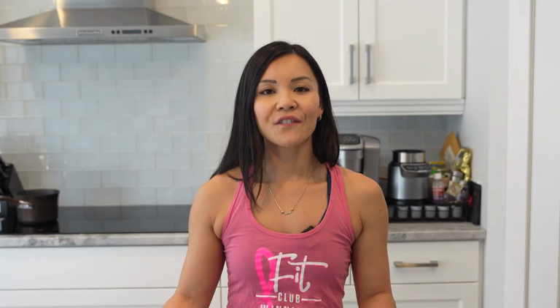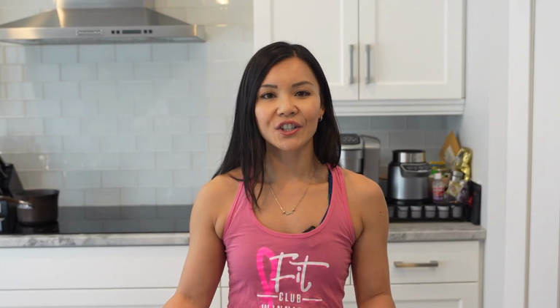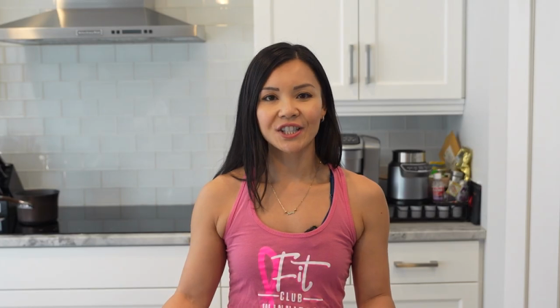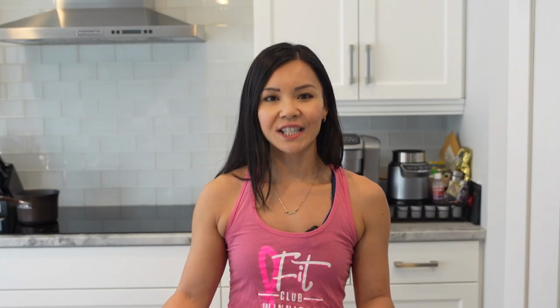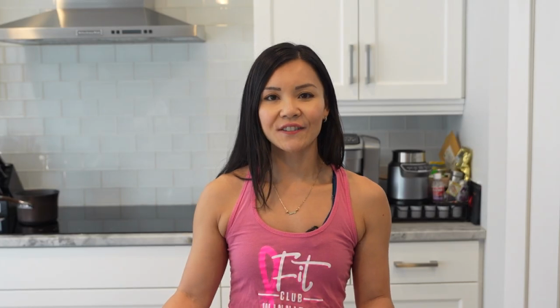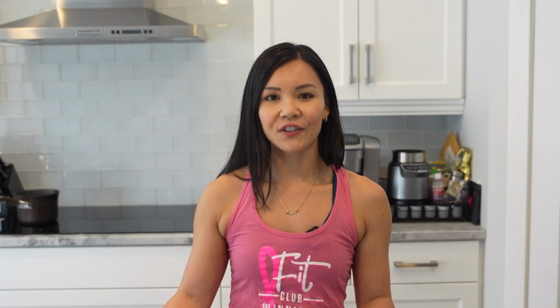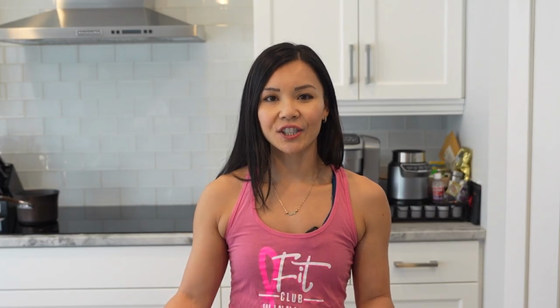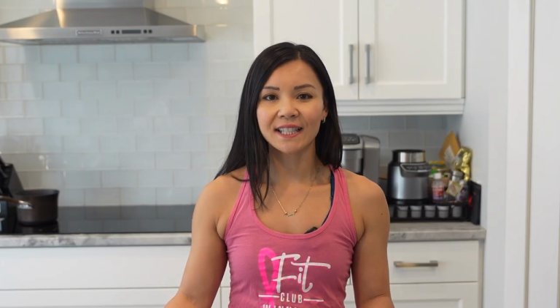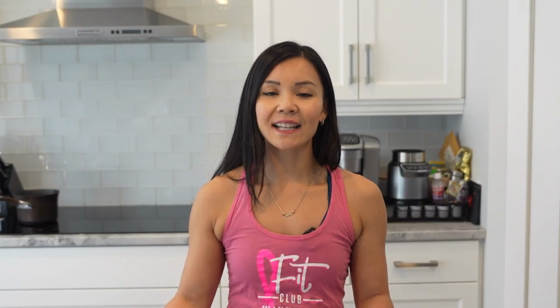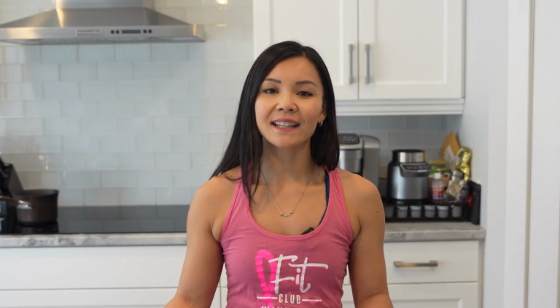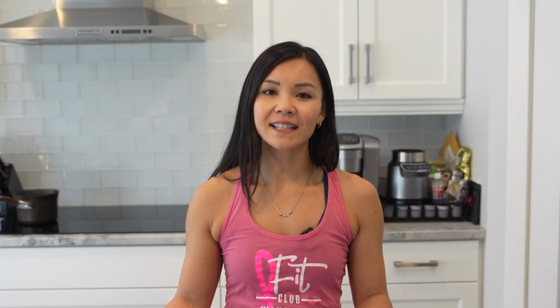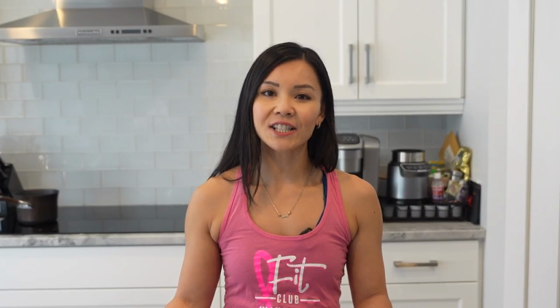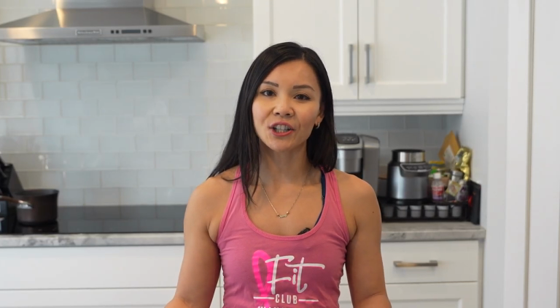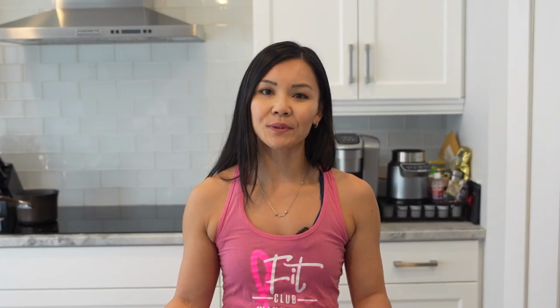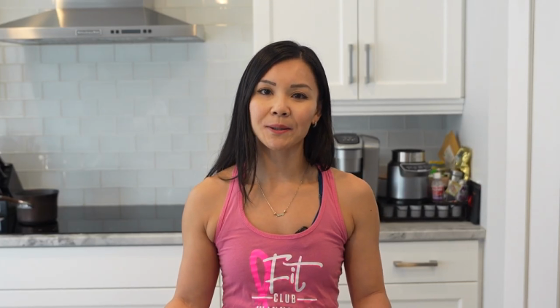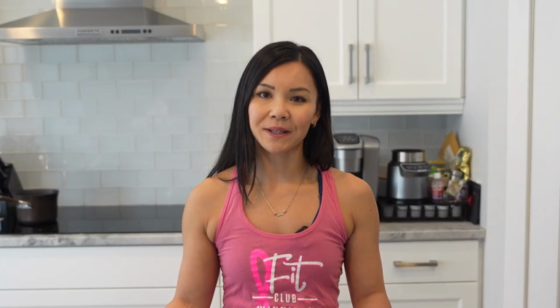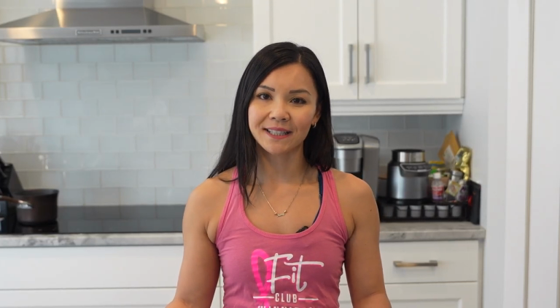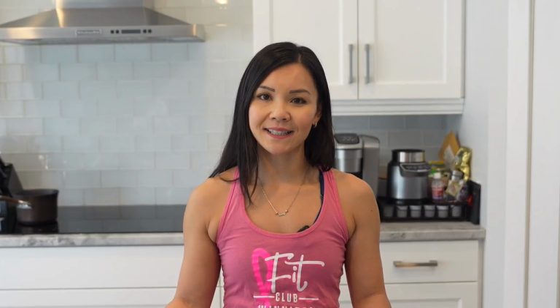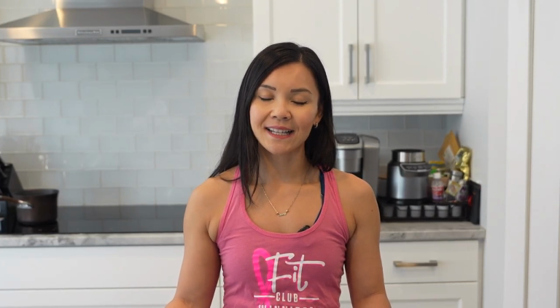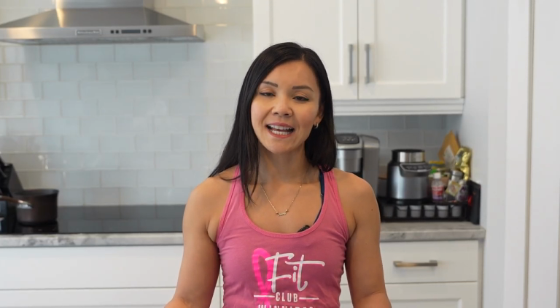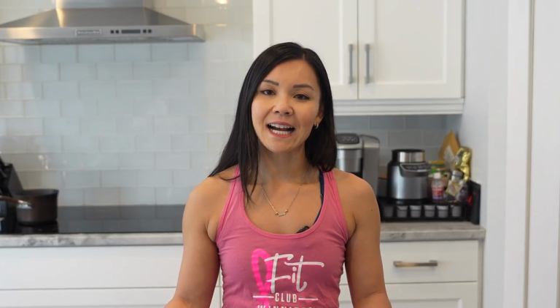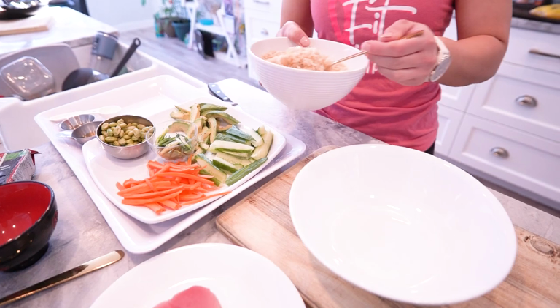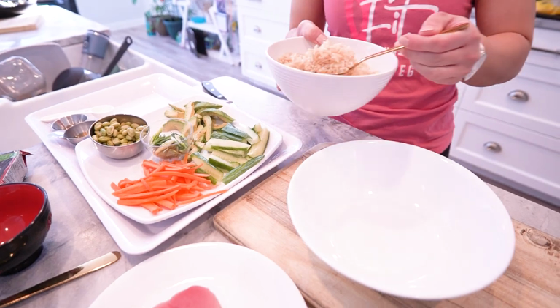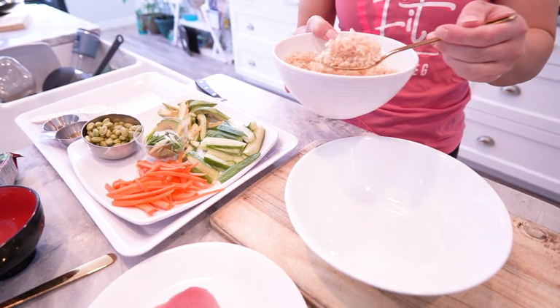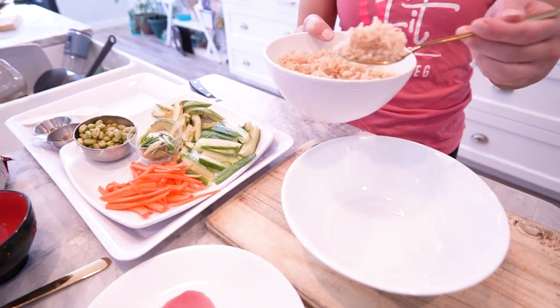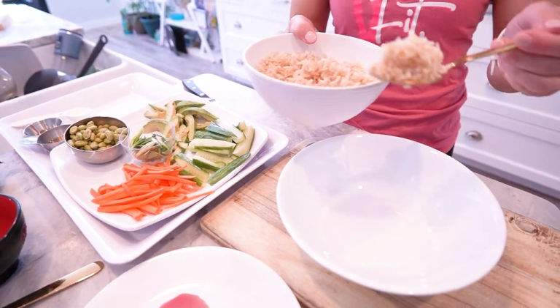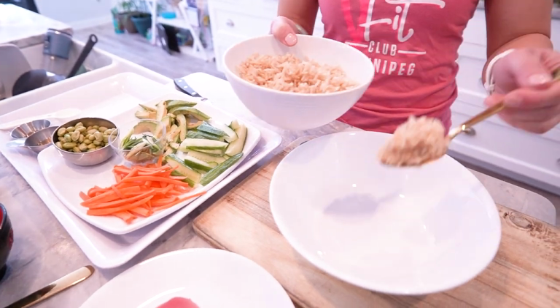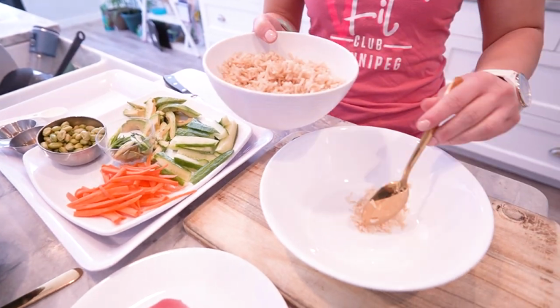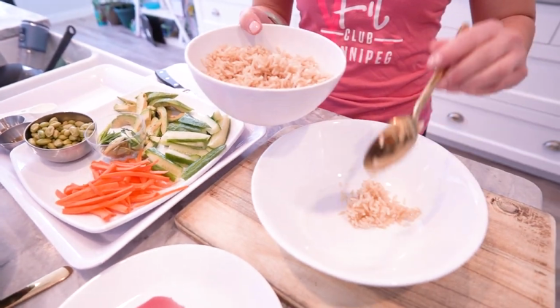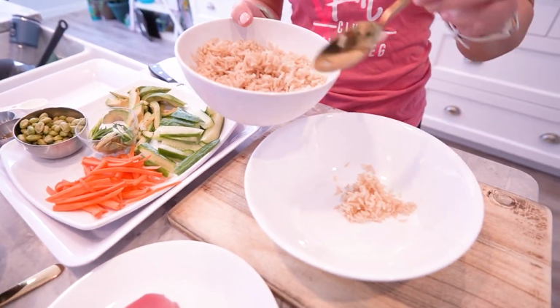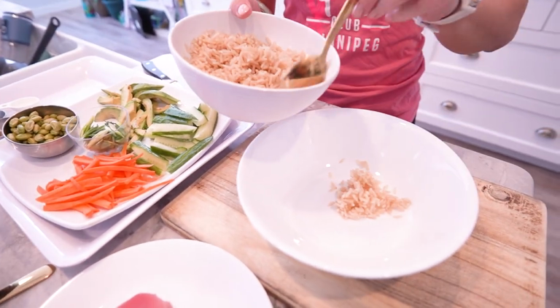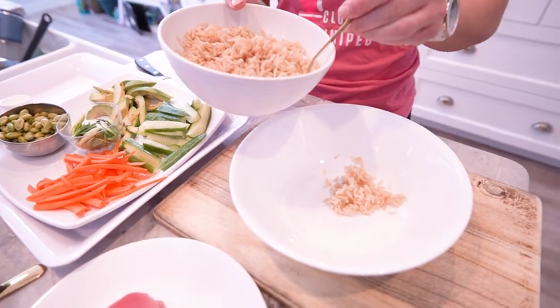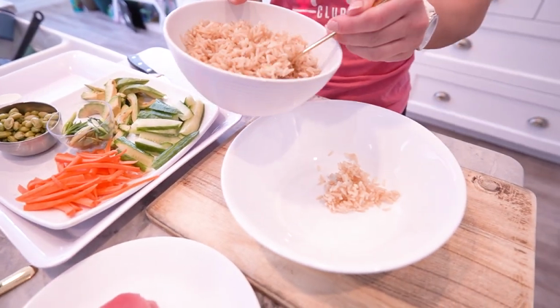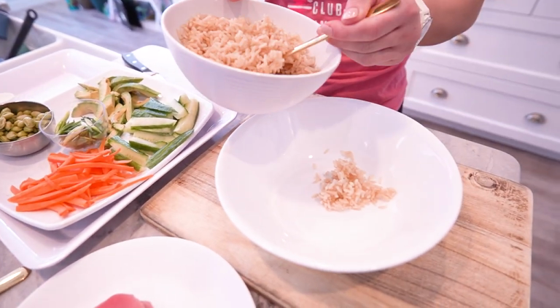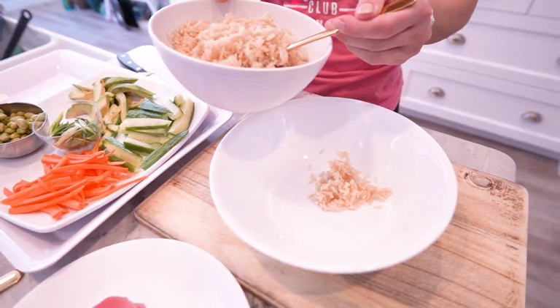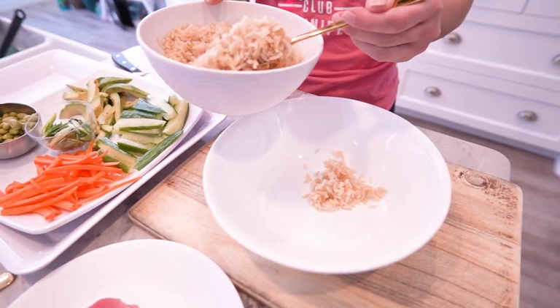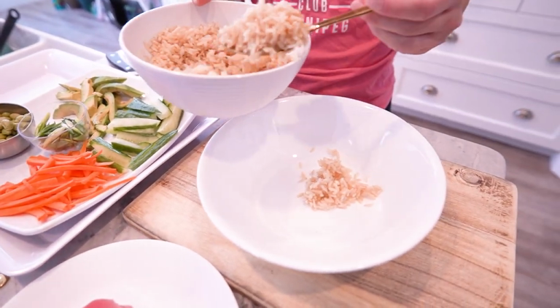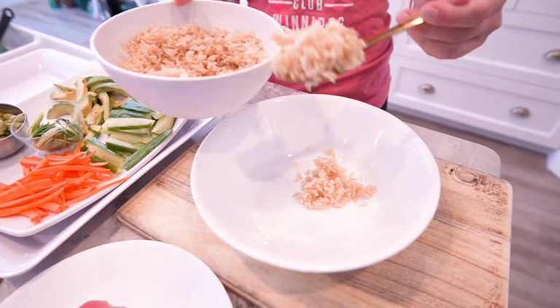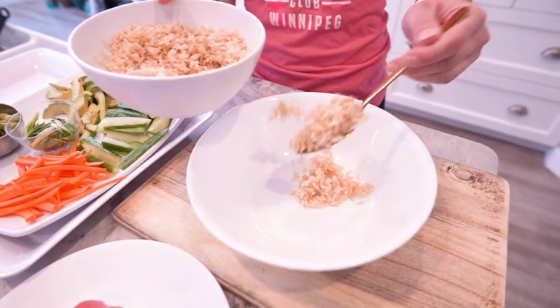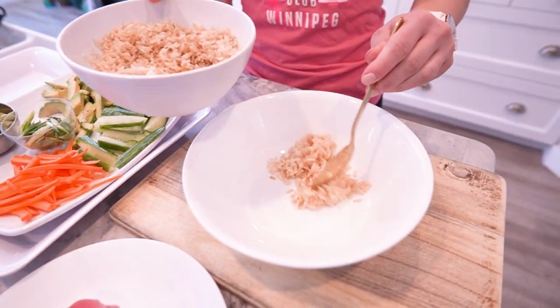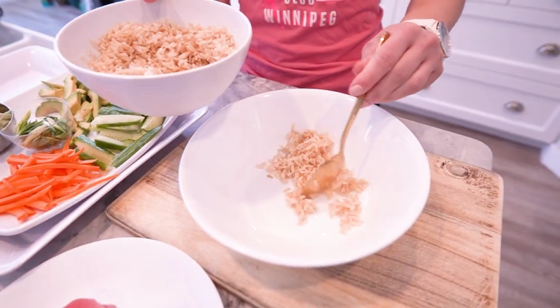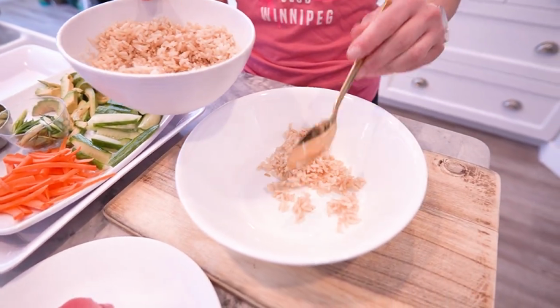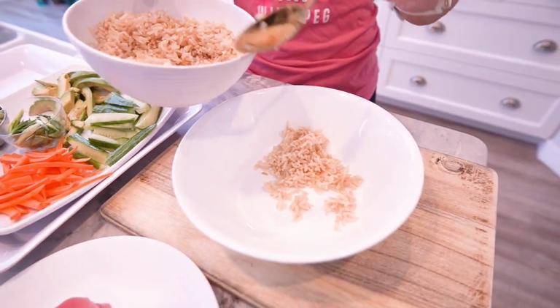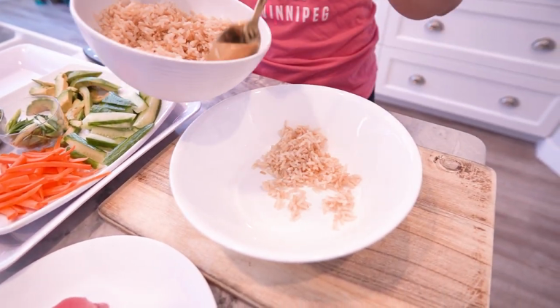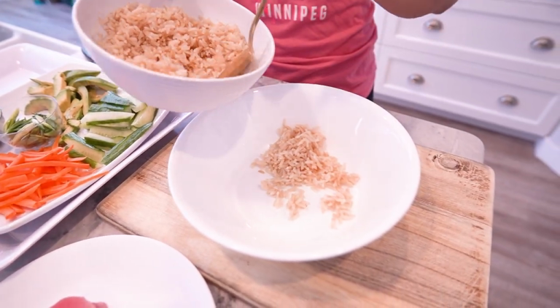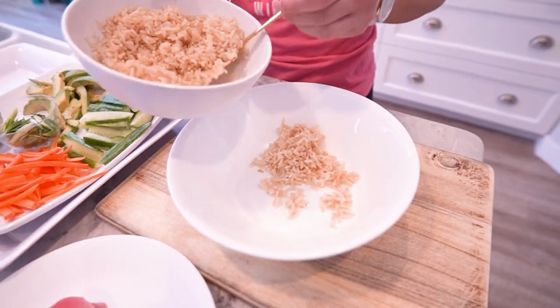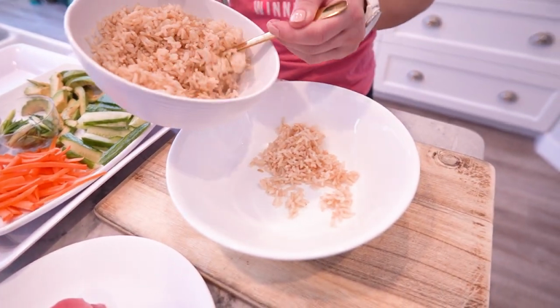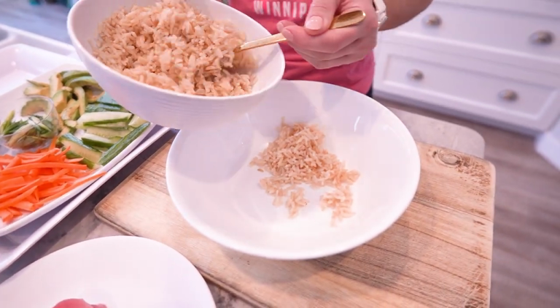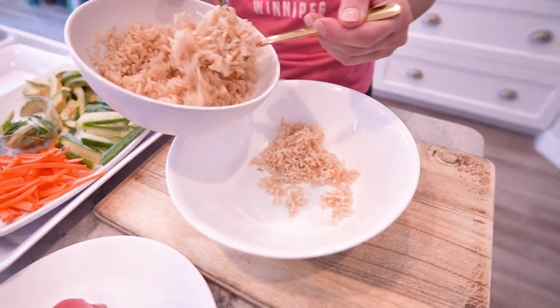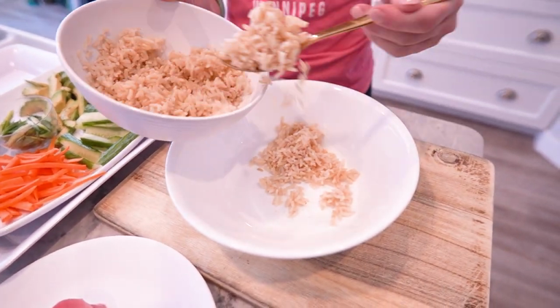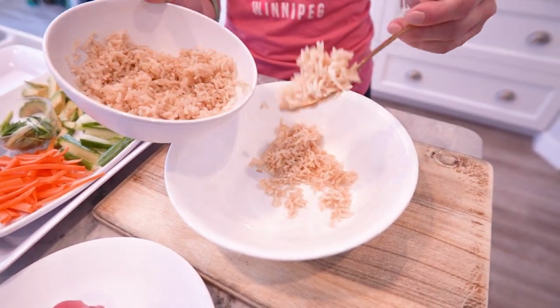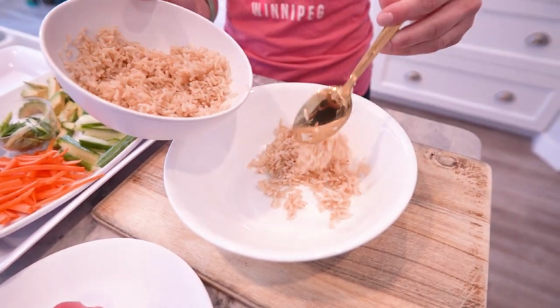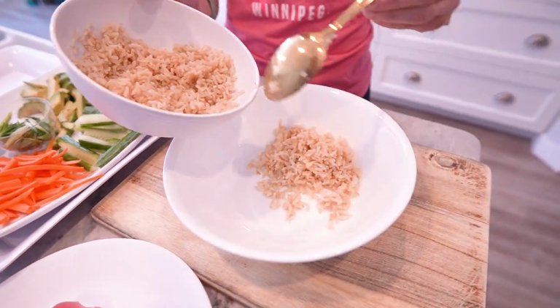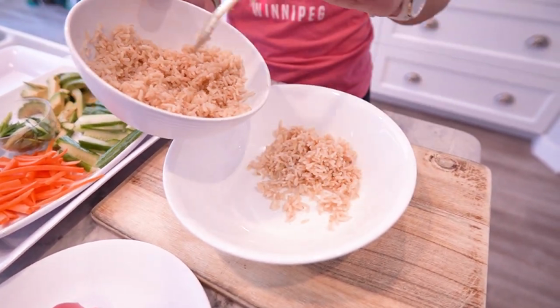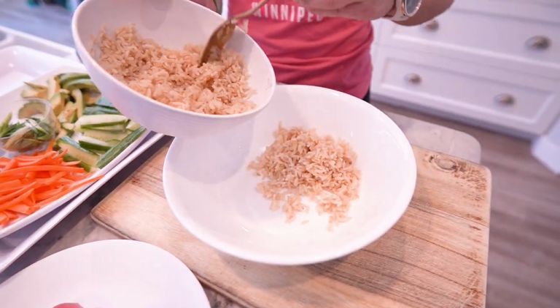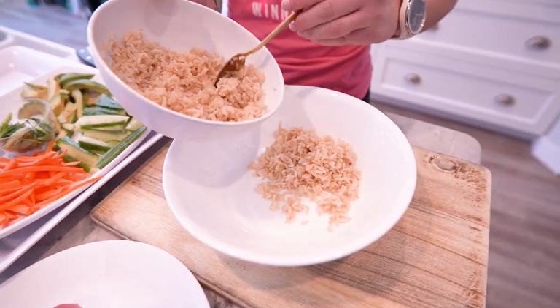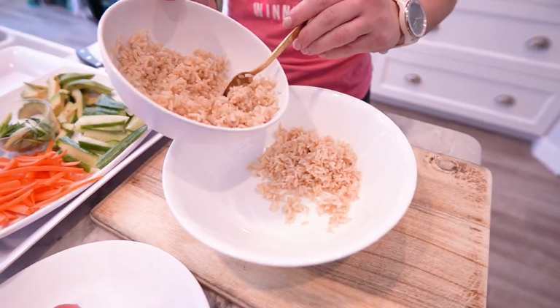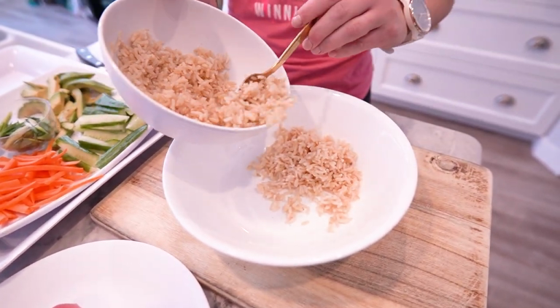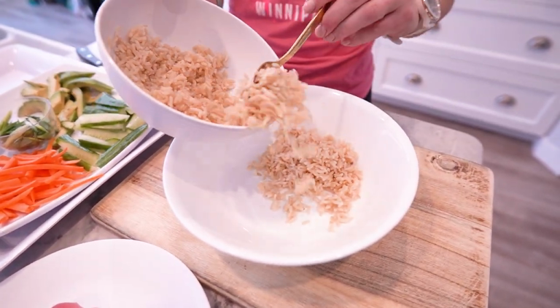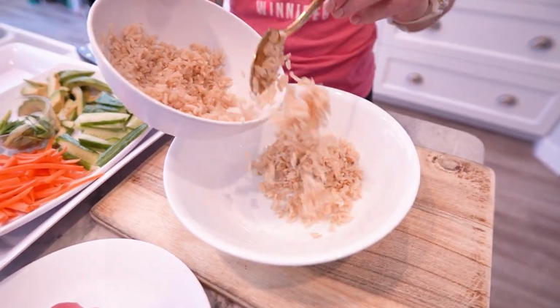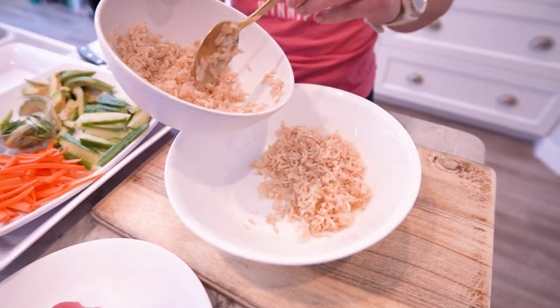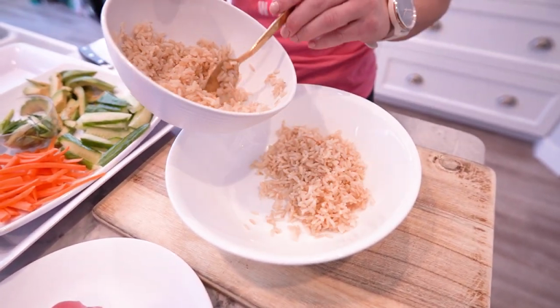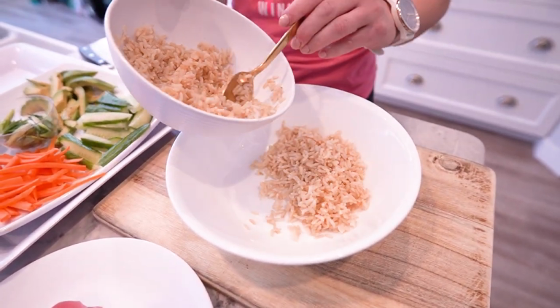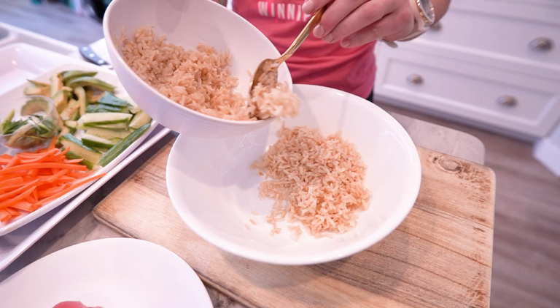First things first, let's start with the base — our cooked brown rice. This provides the essential carbs for sustained energy throughout the day.